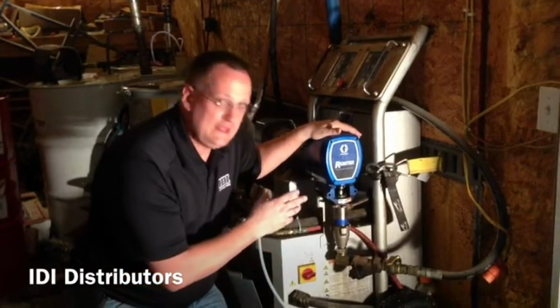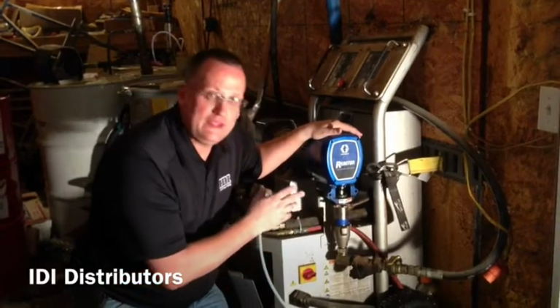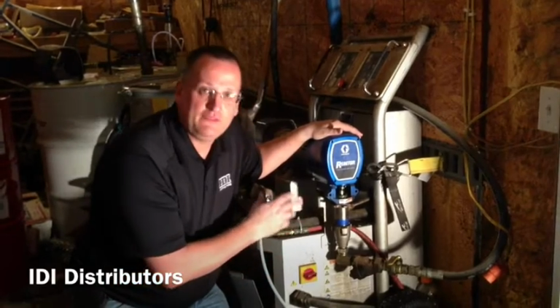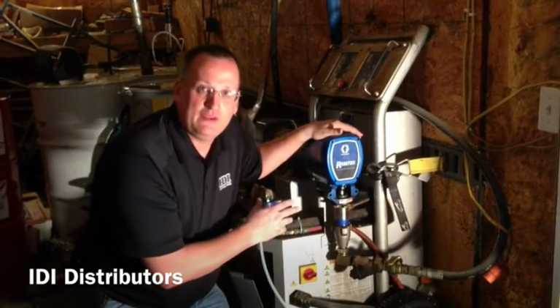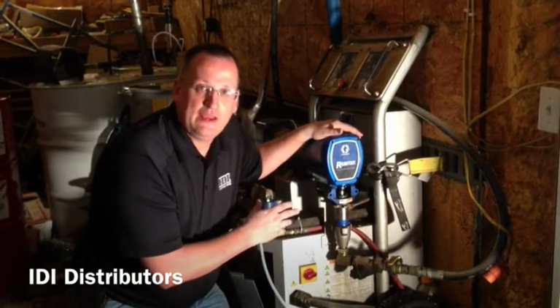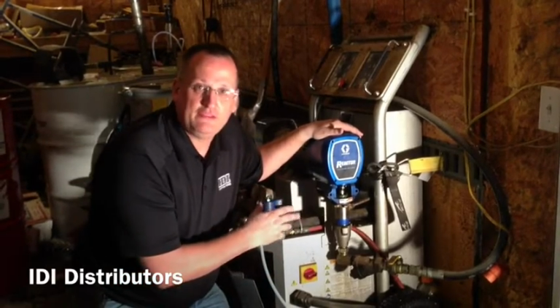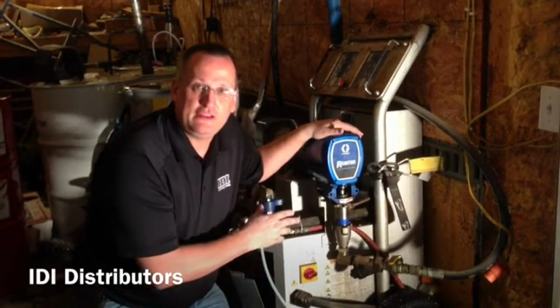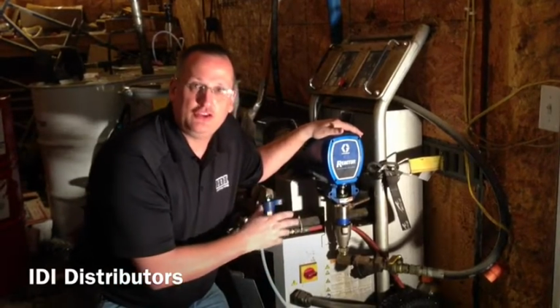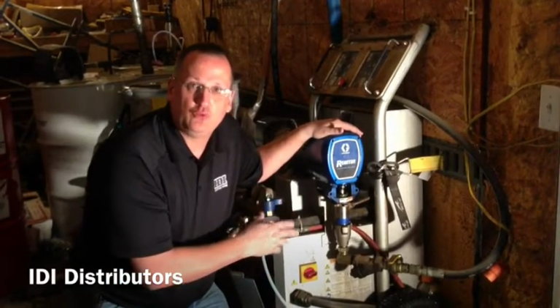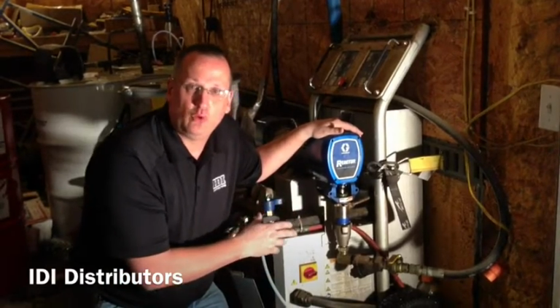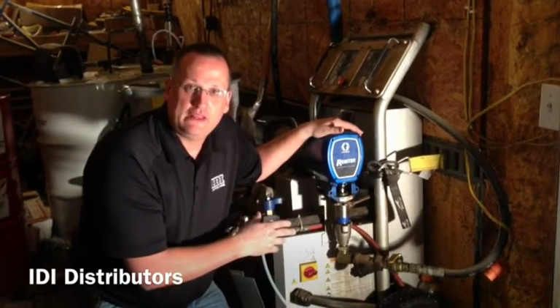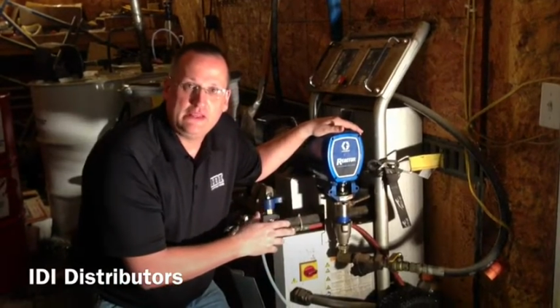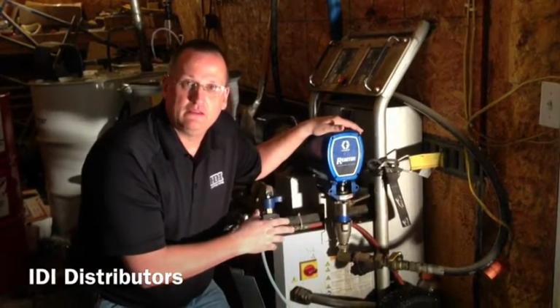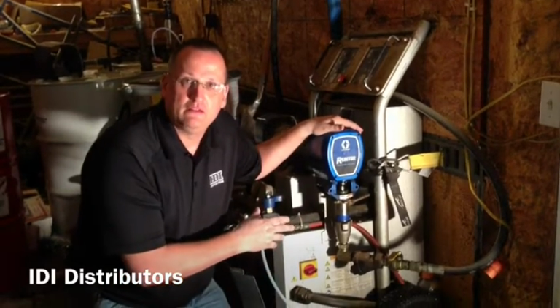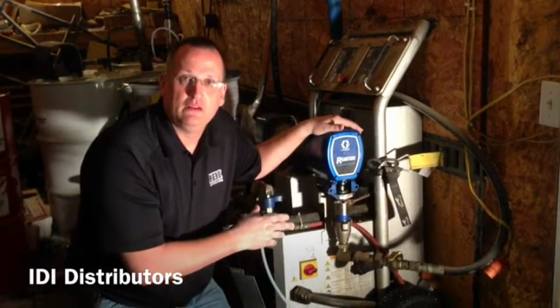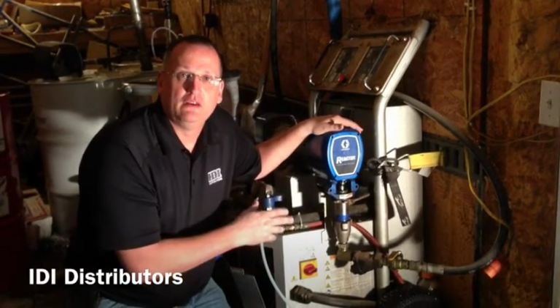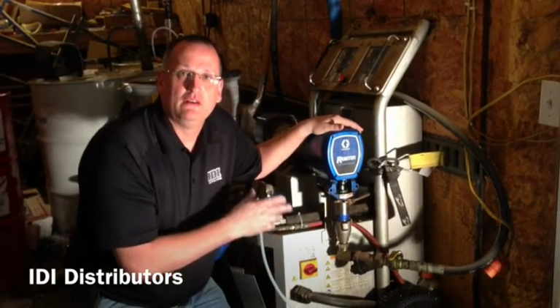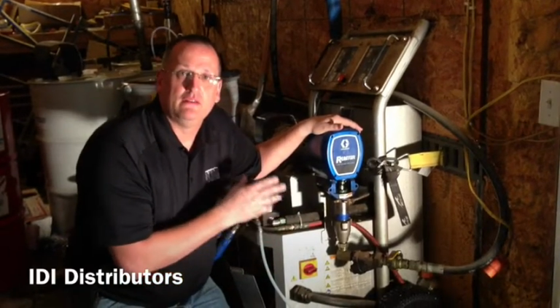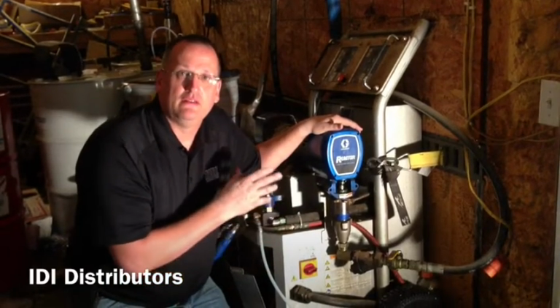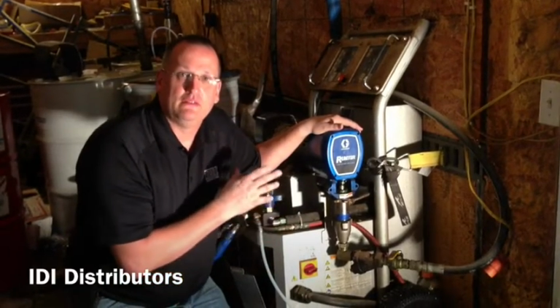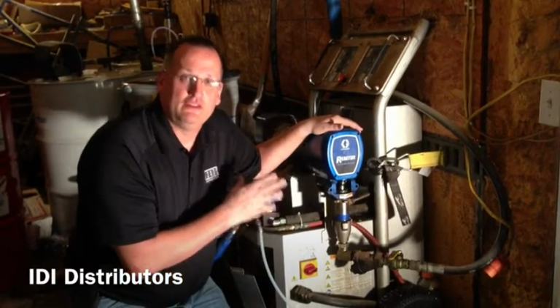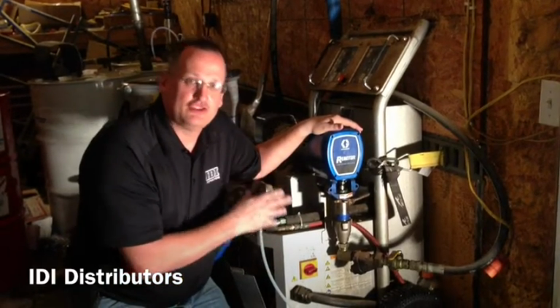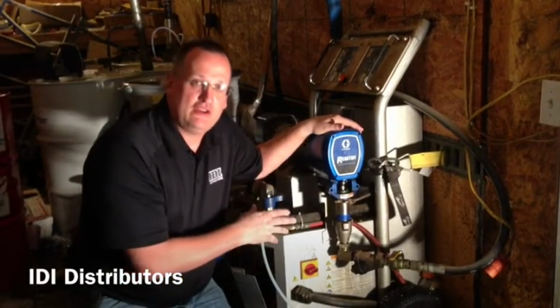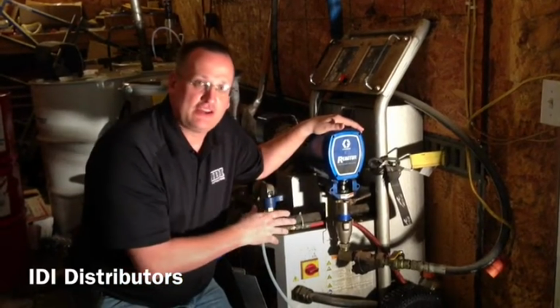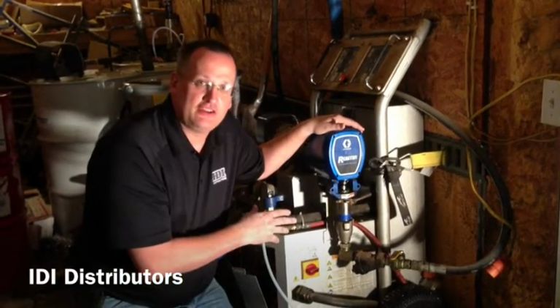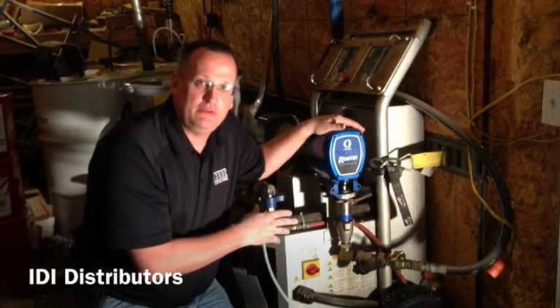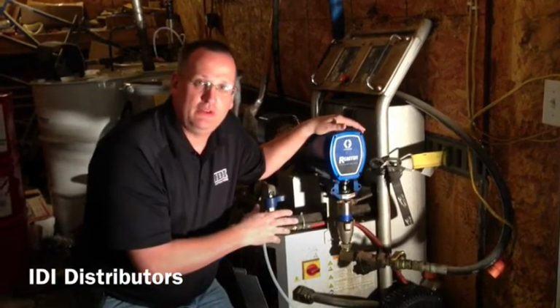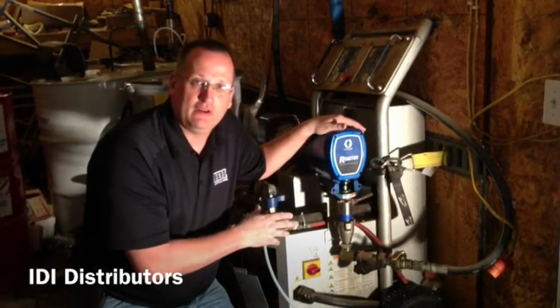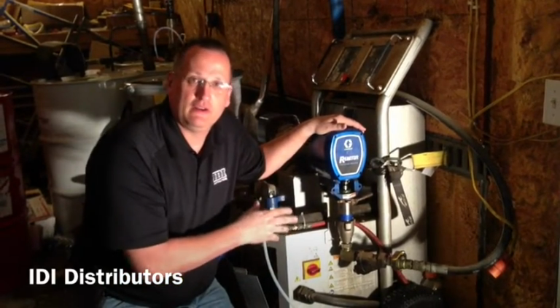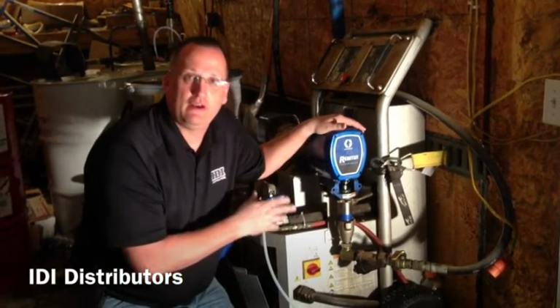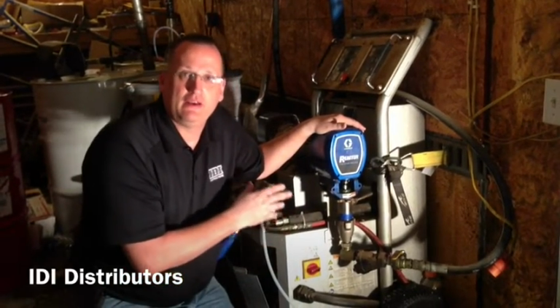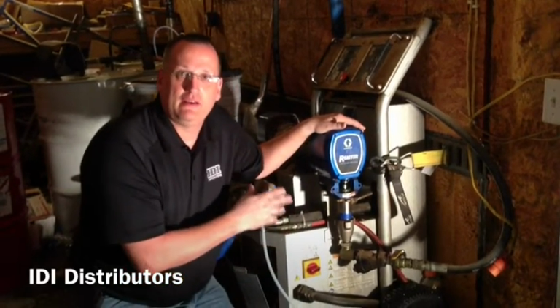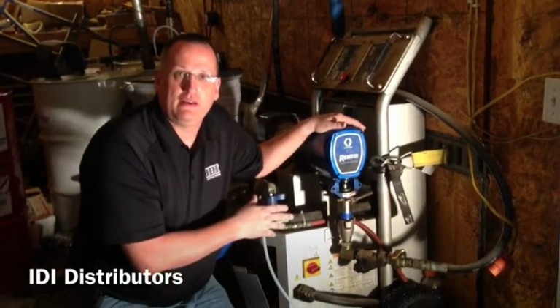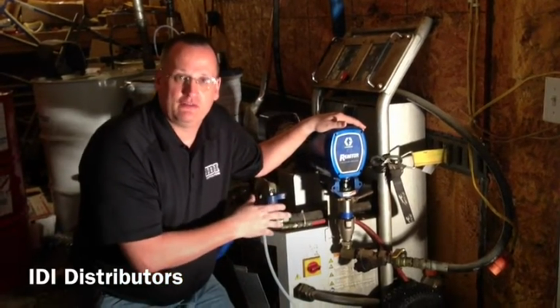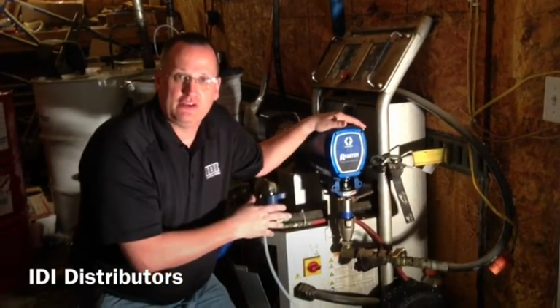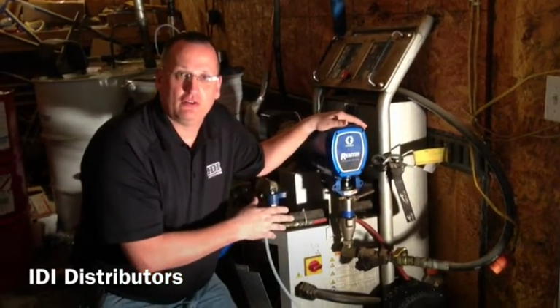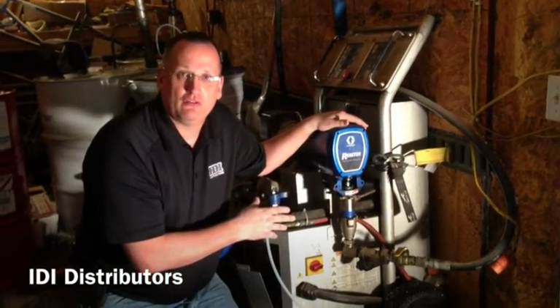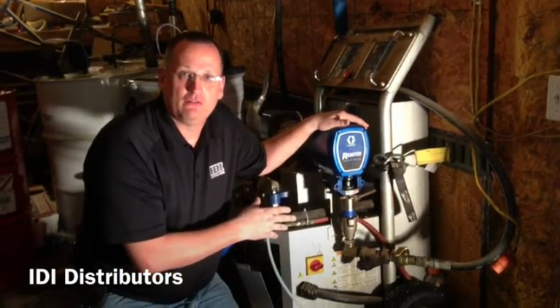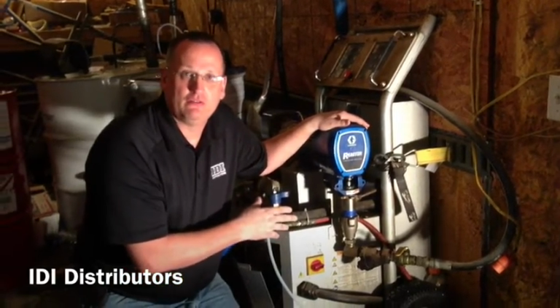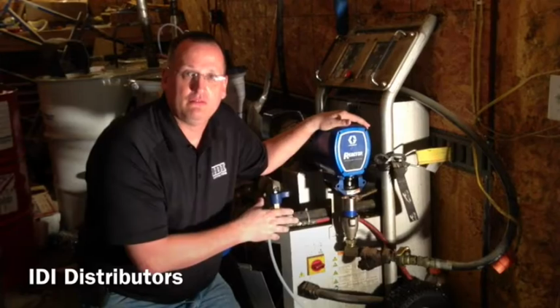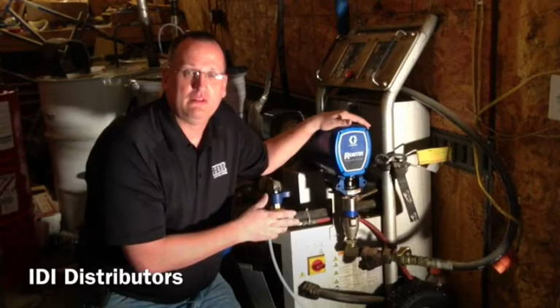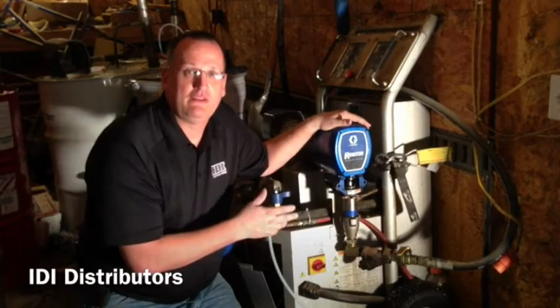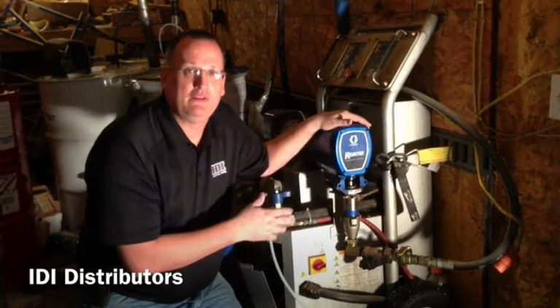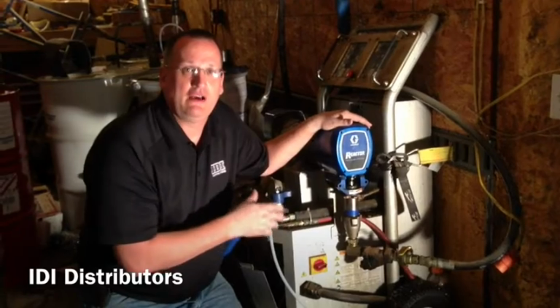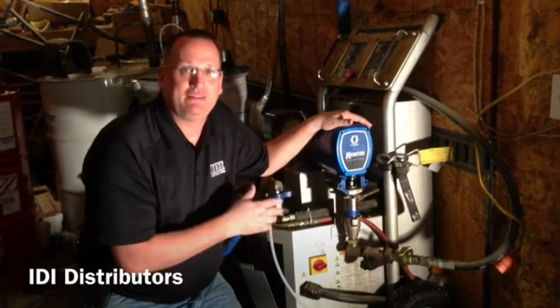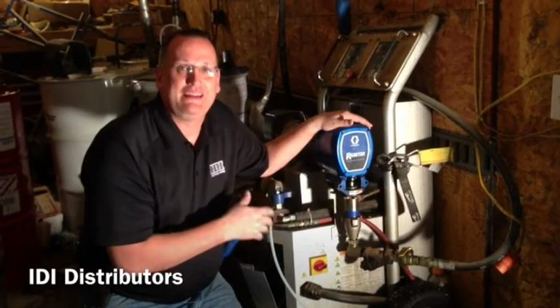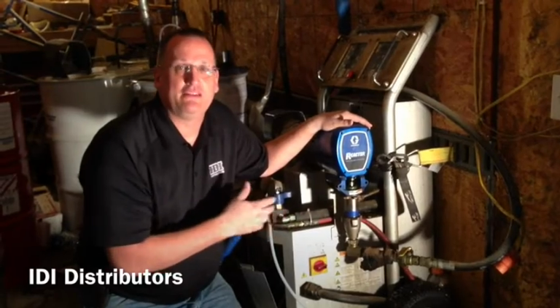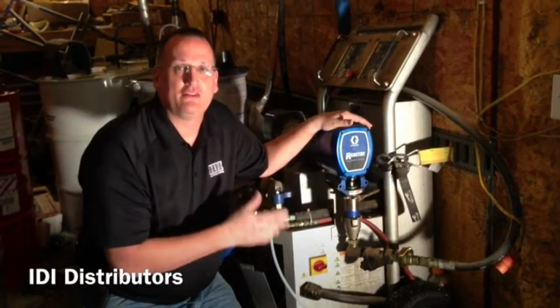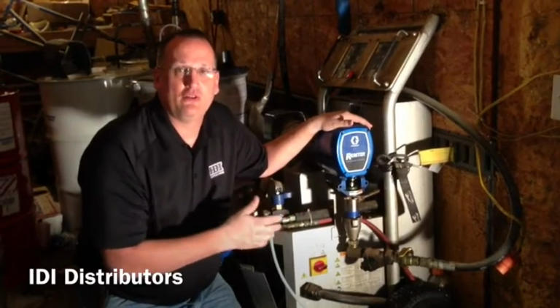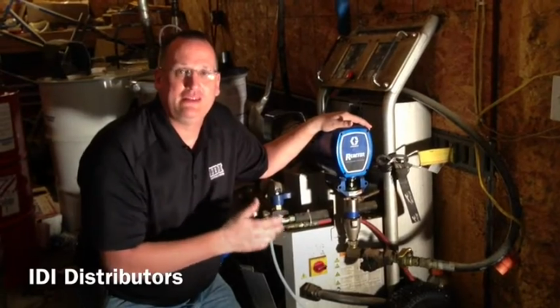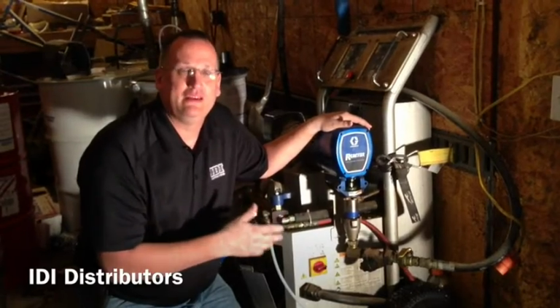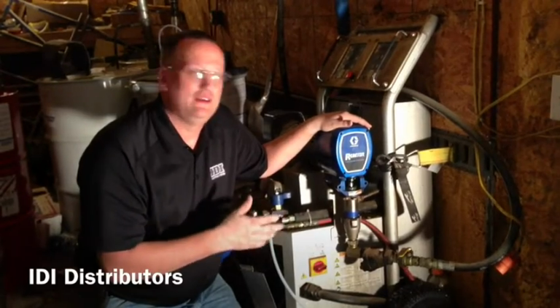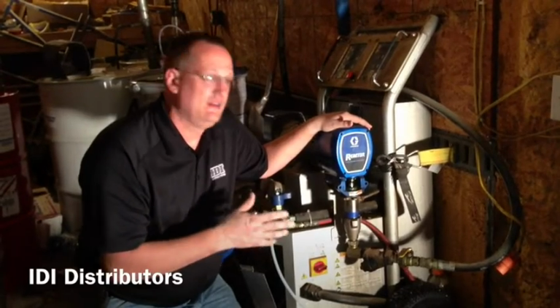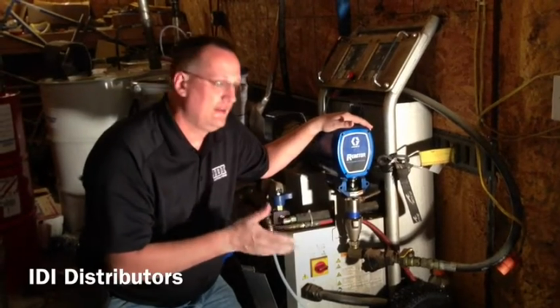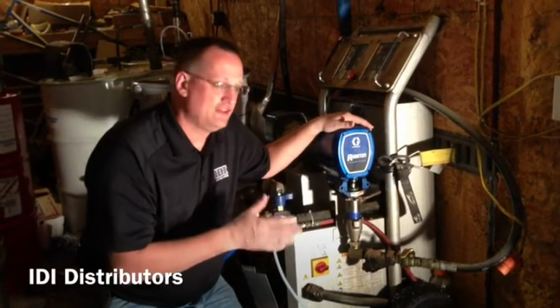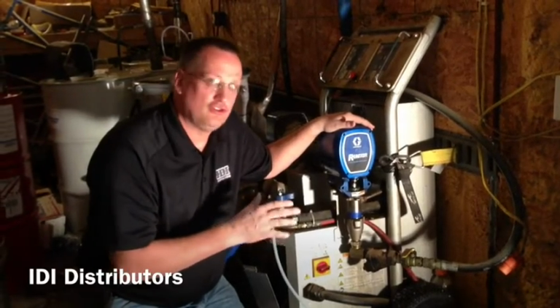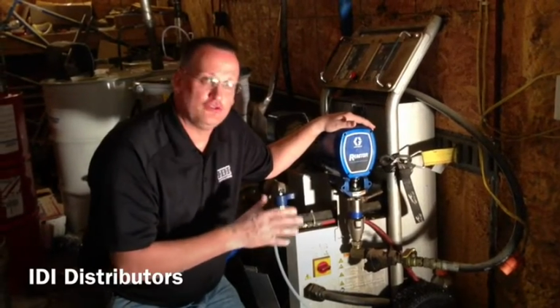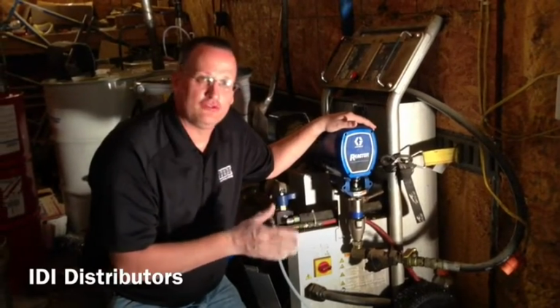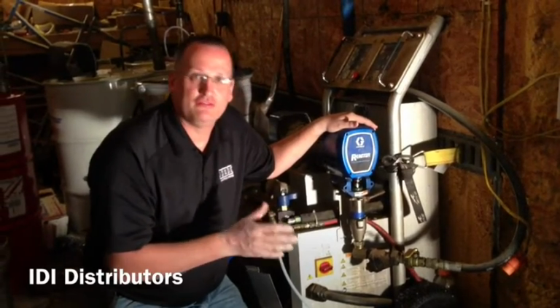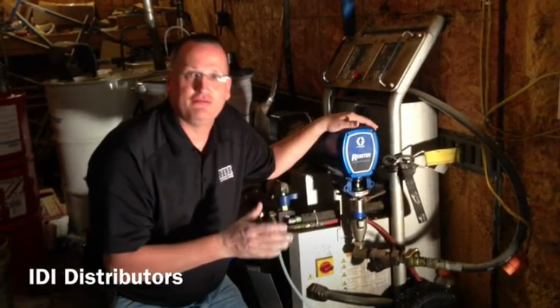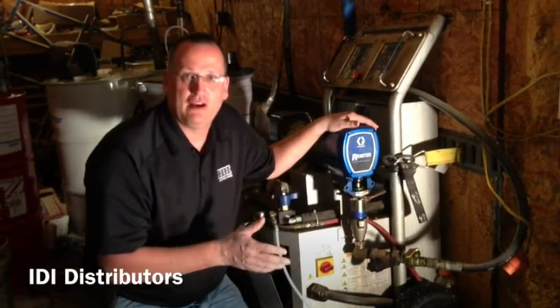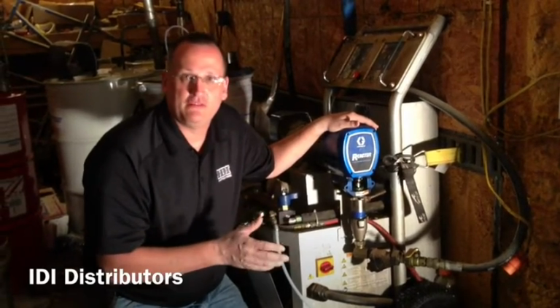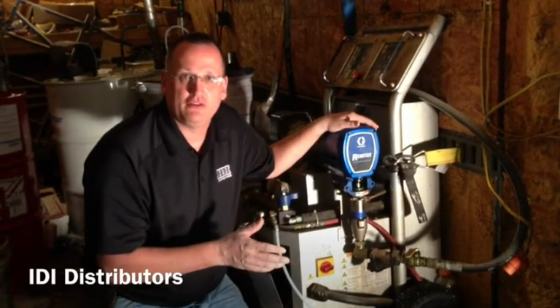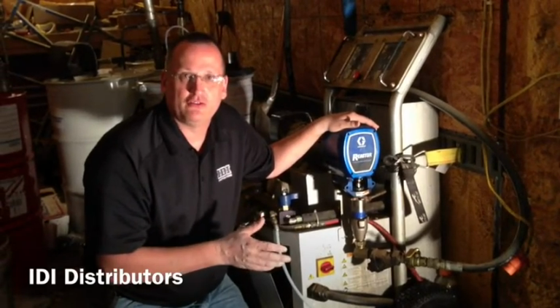If you have an E-20, this should actually be done every year. If you have an E-30, it's closer to every five years.